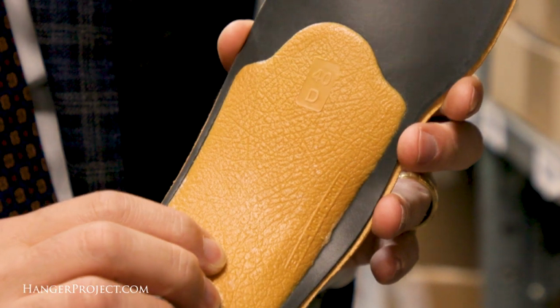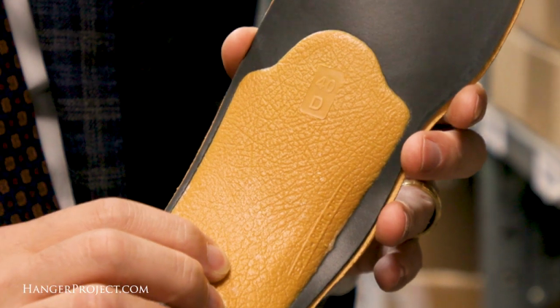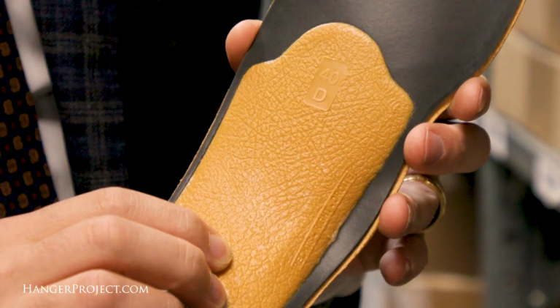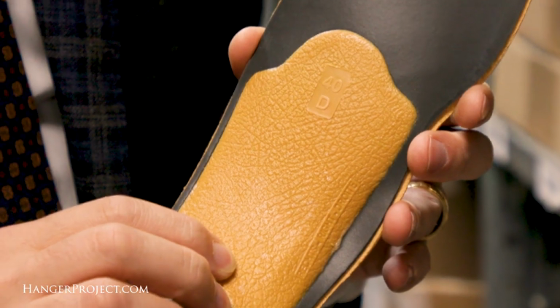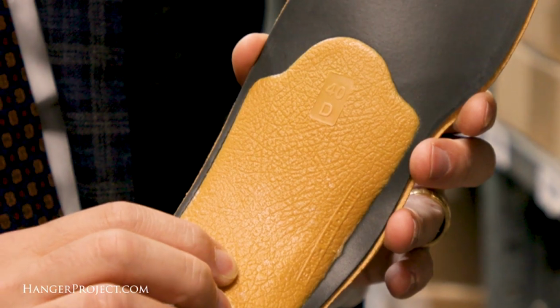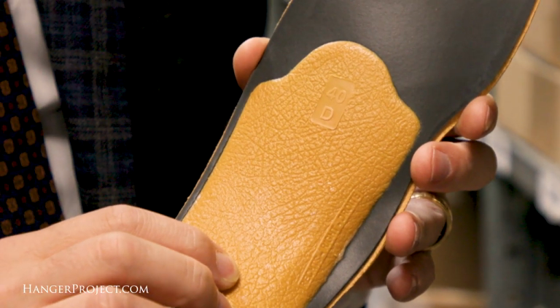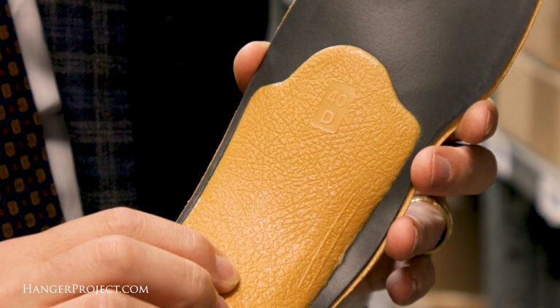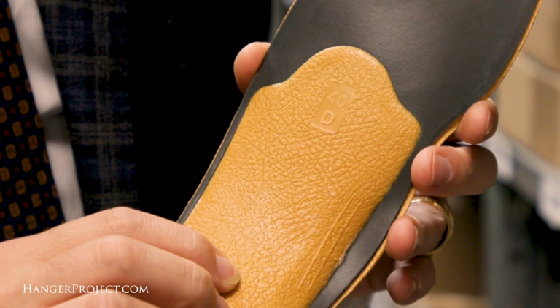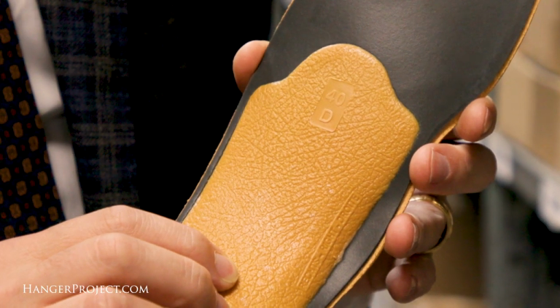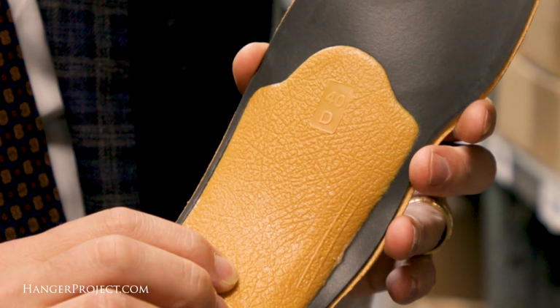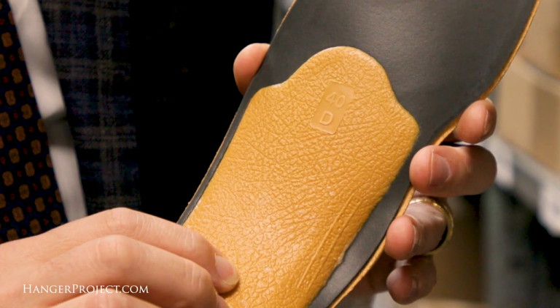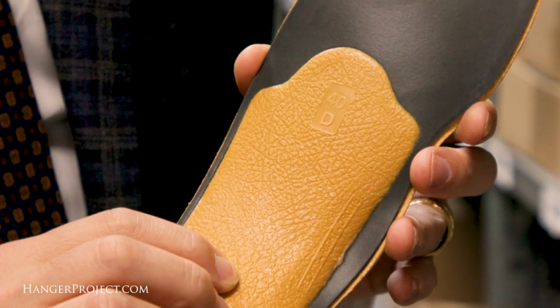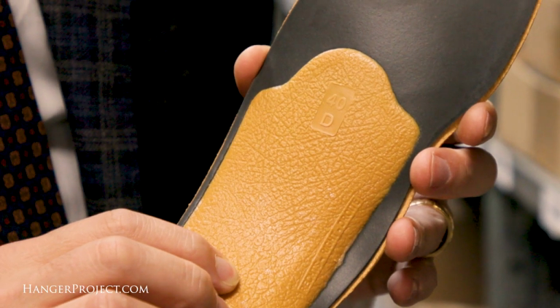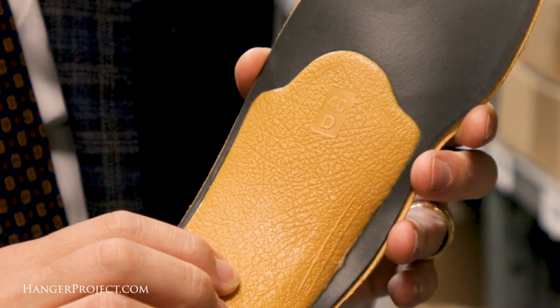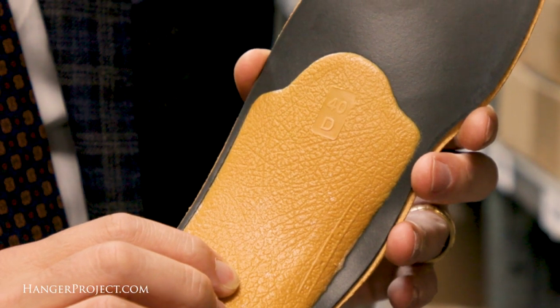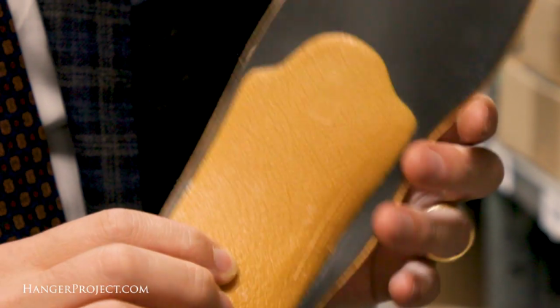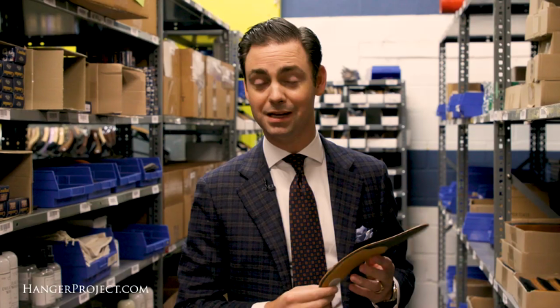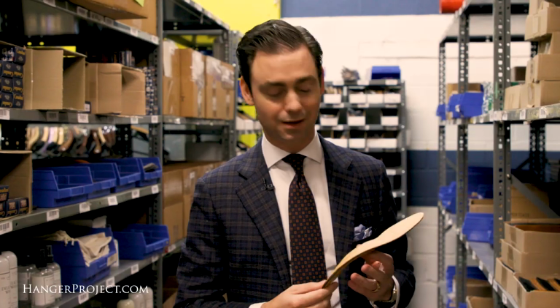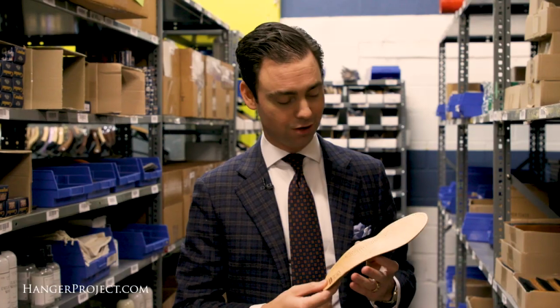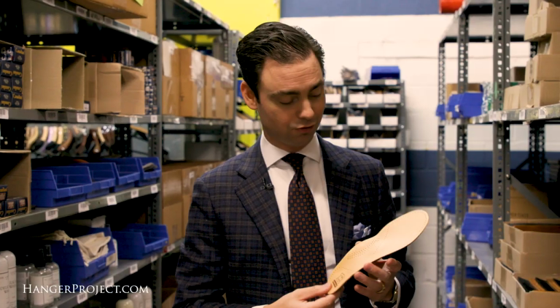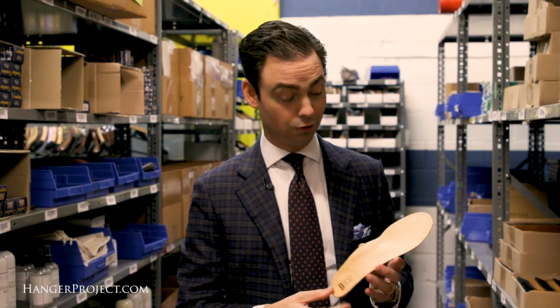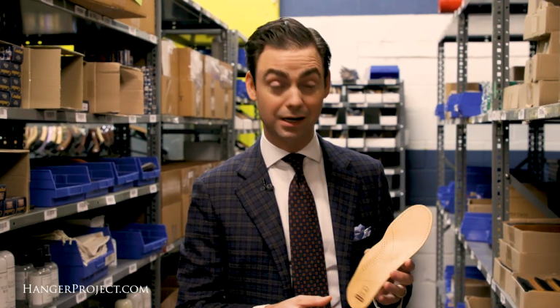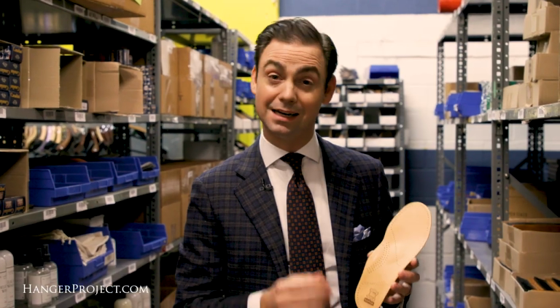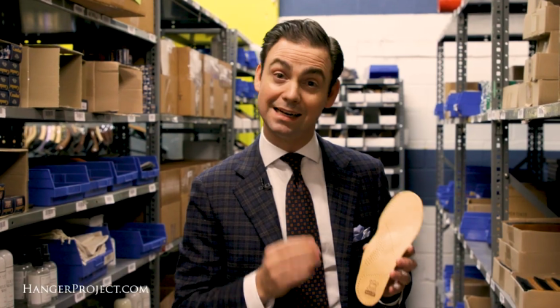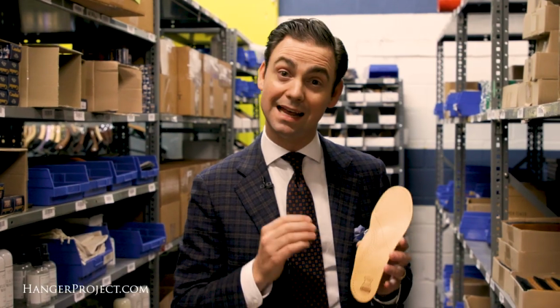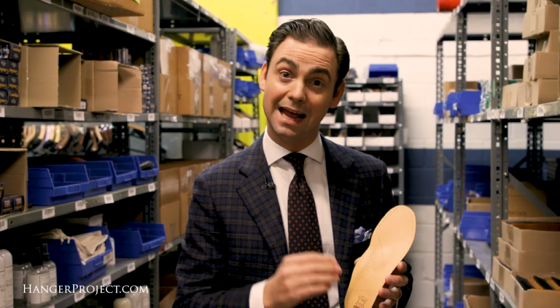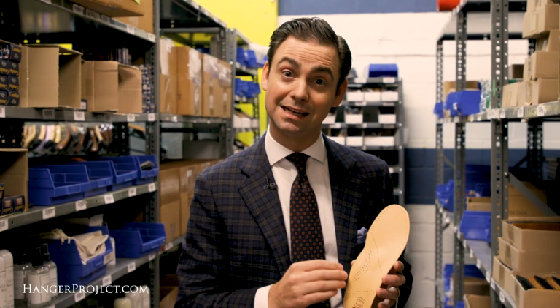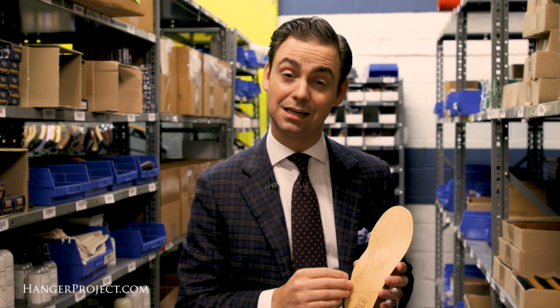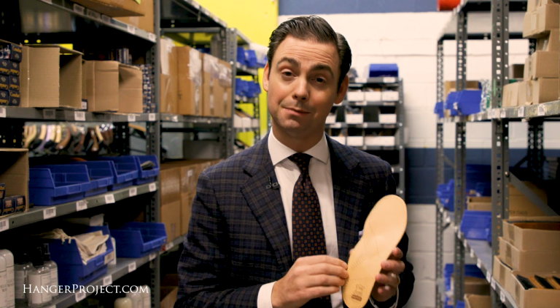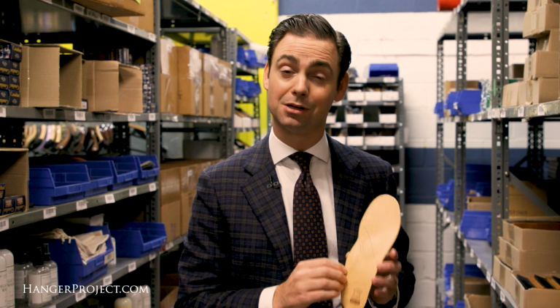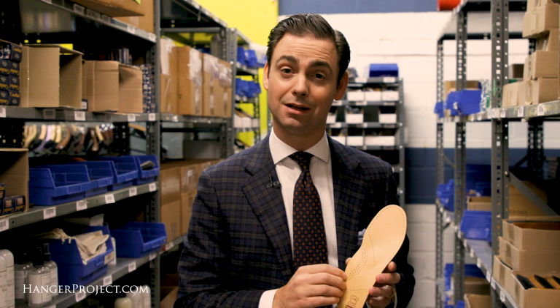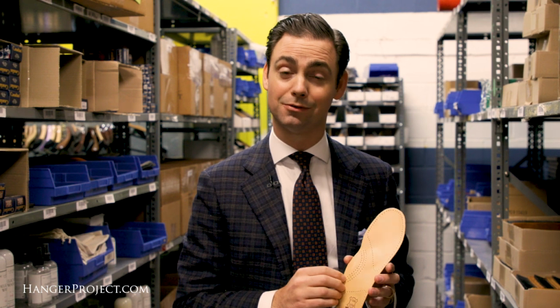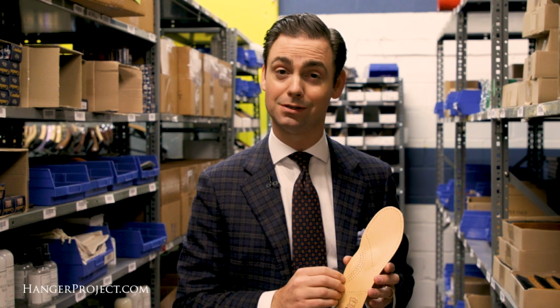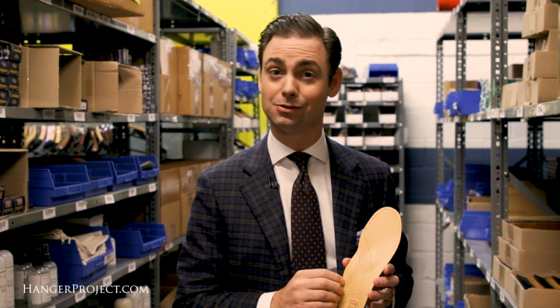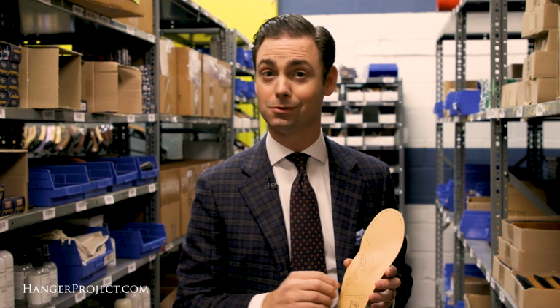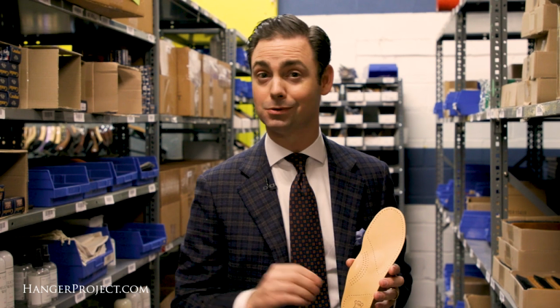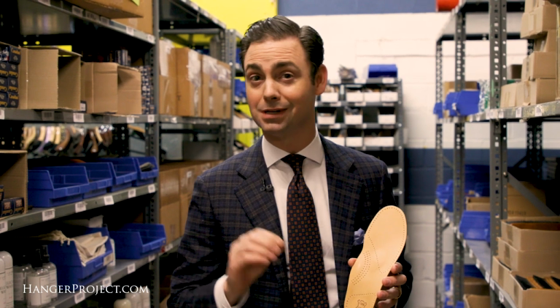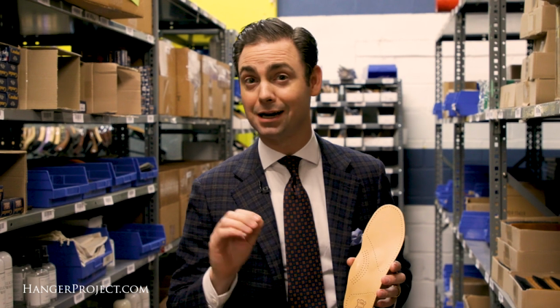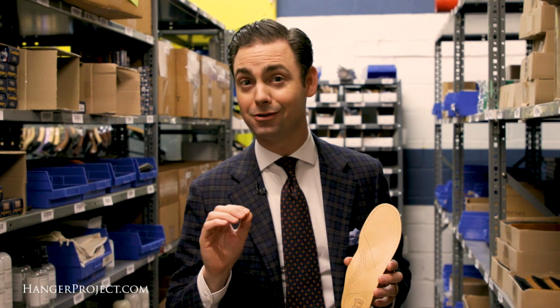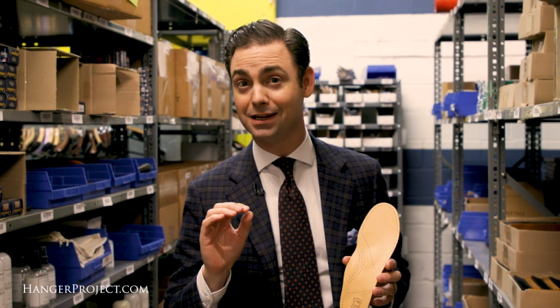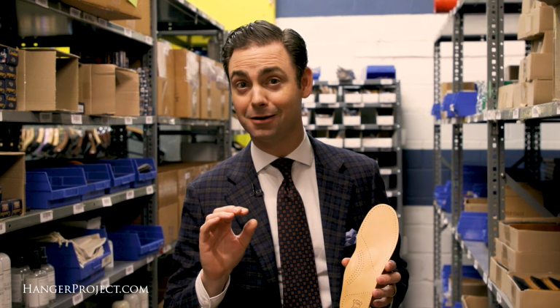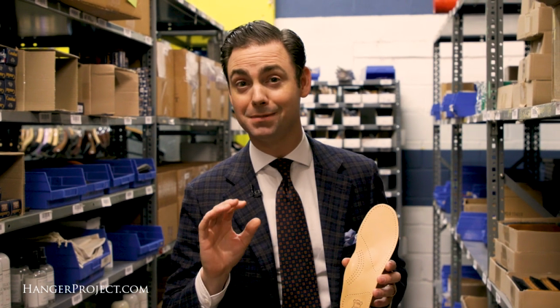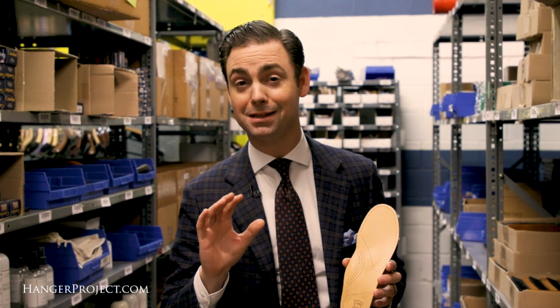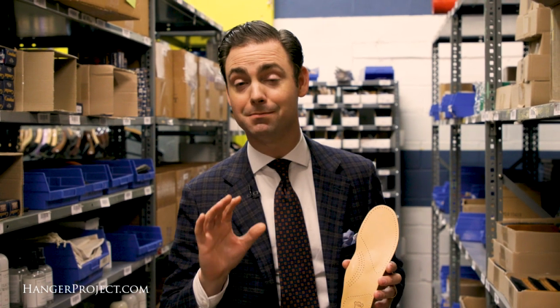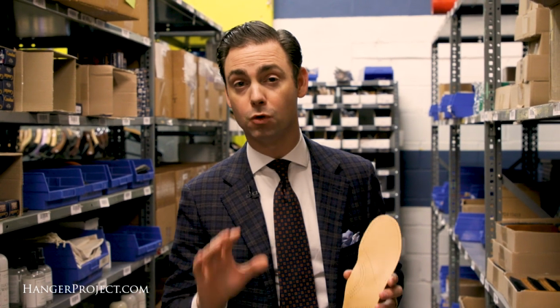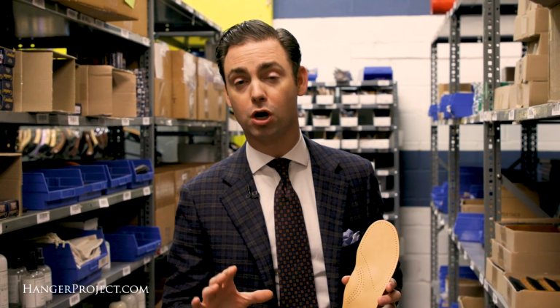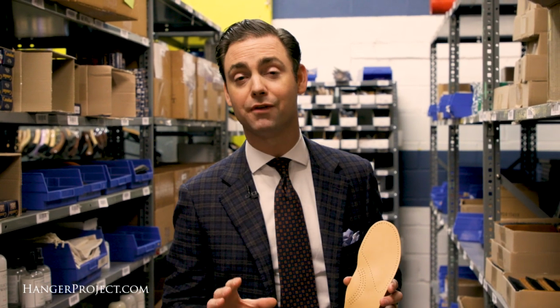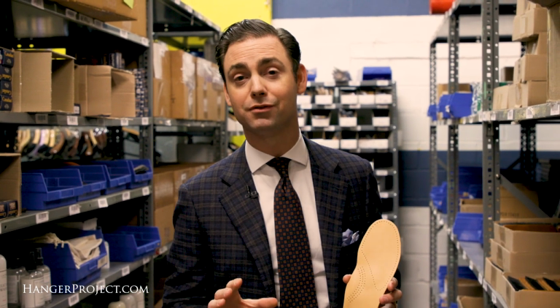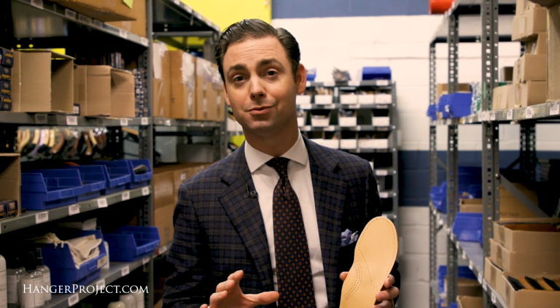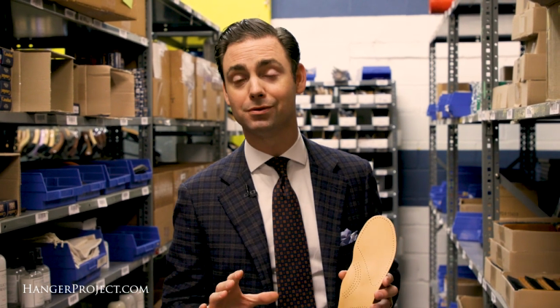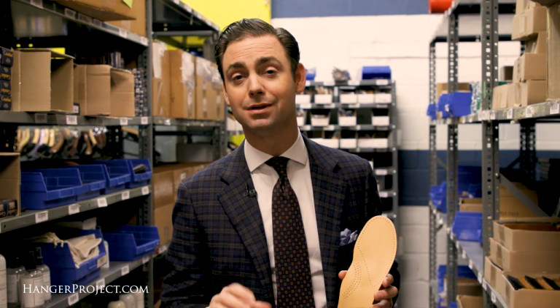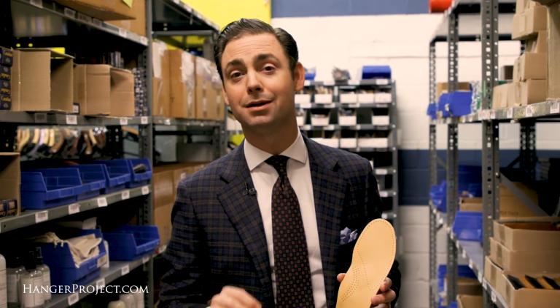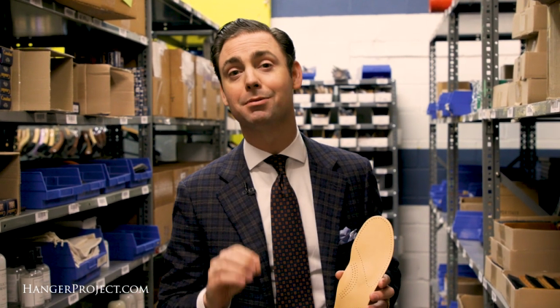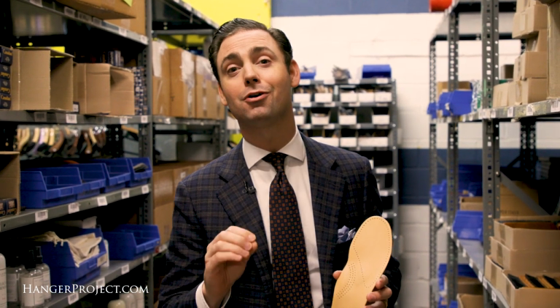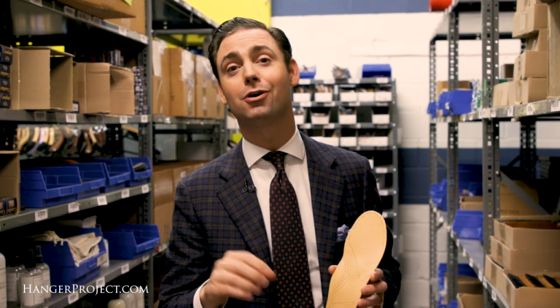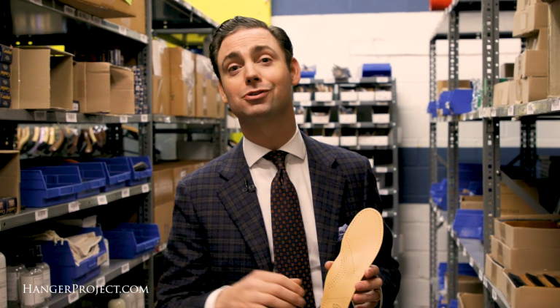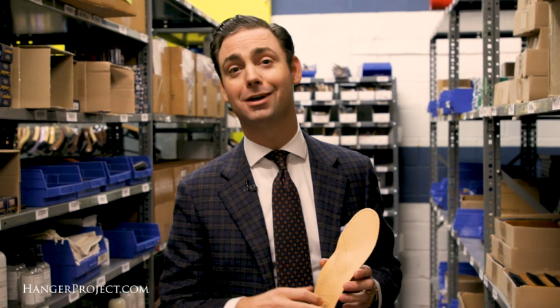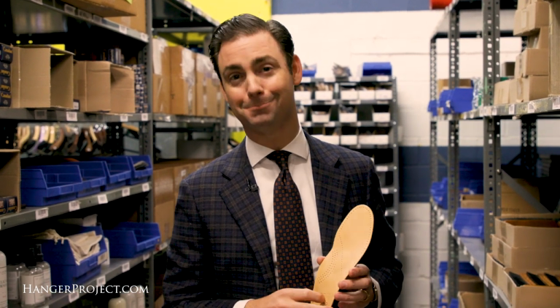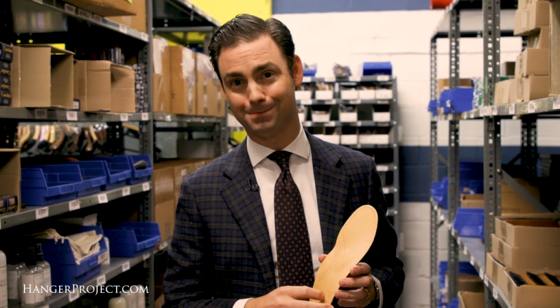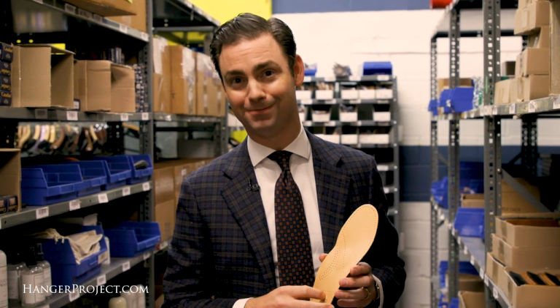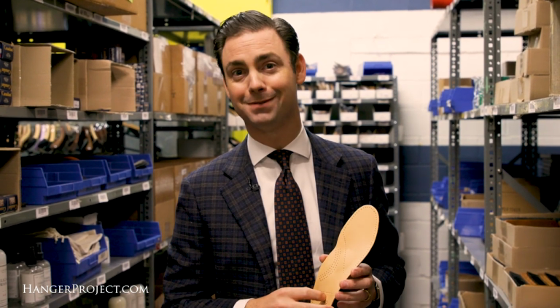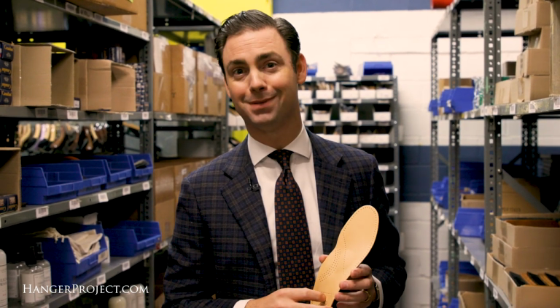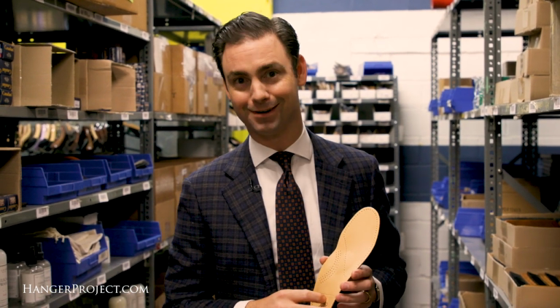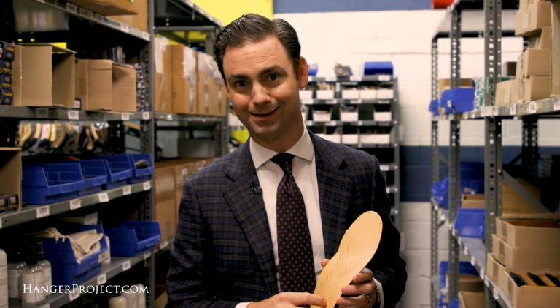So if your shoes are a little bit too roomy, throwing in an anatomic leather insole will not only help make them more comfortable, but also help them fit better.